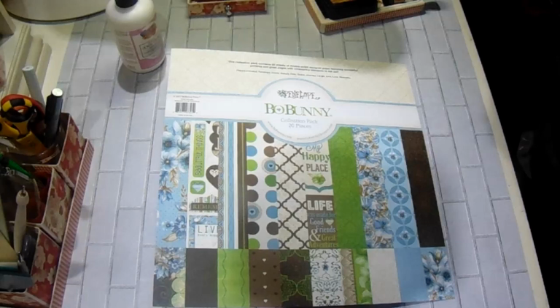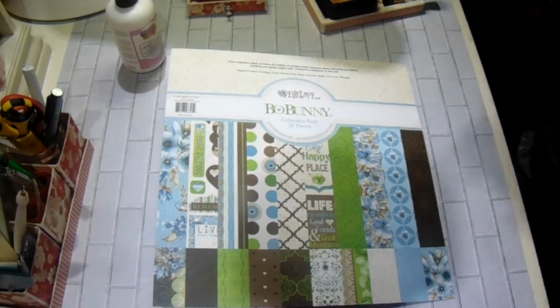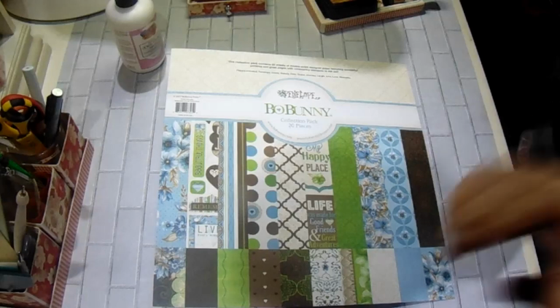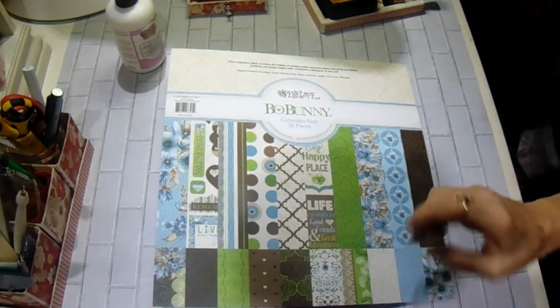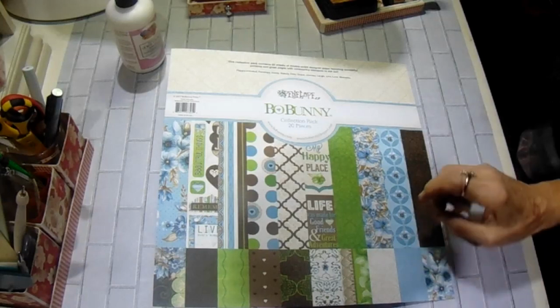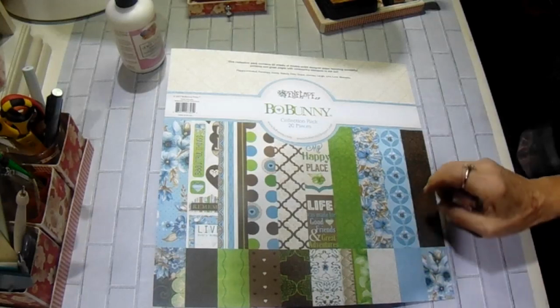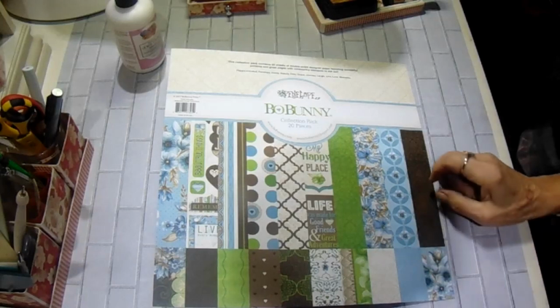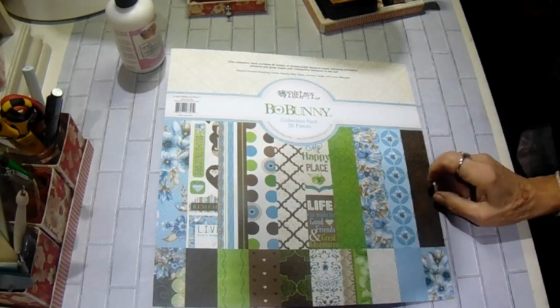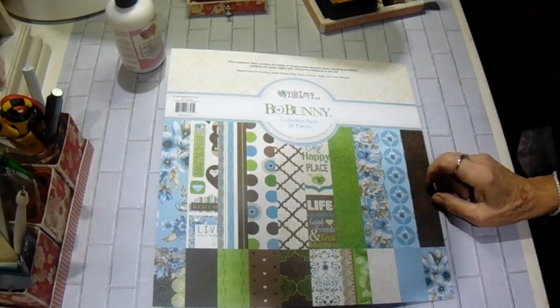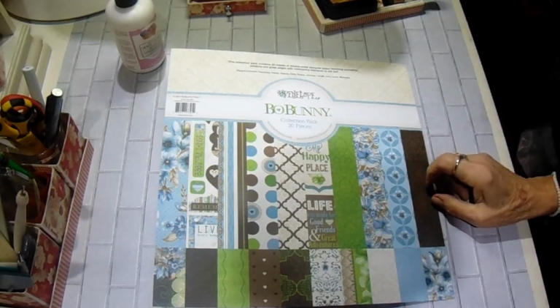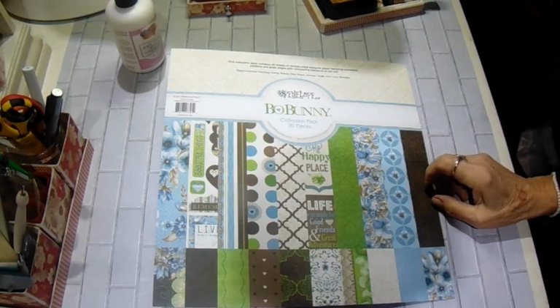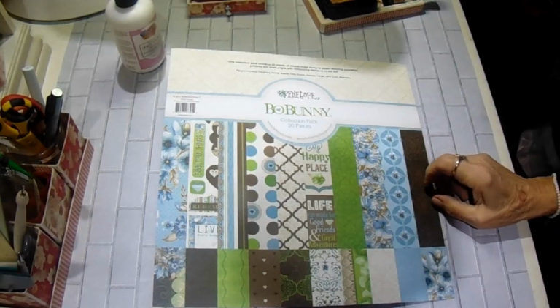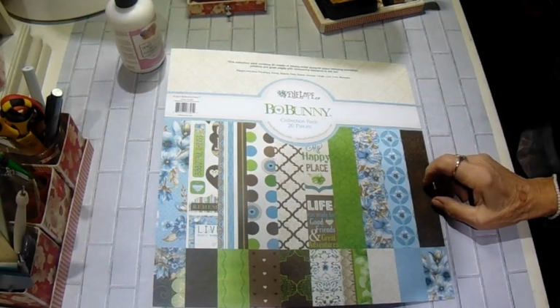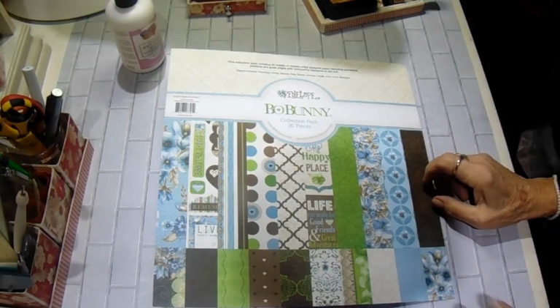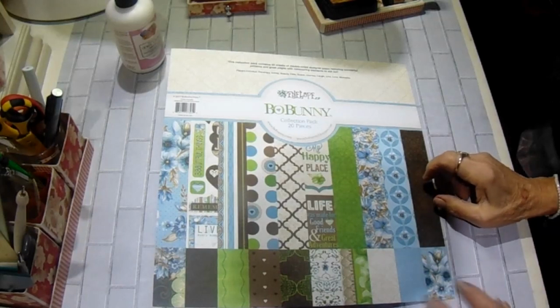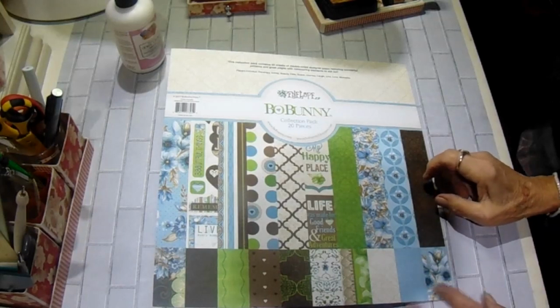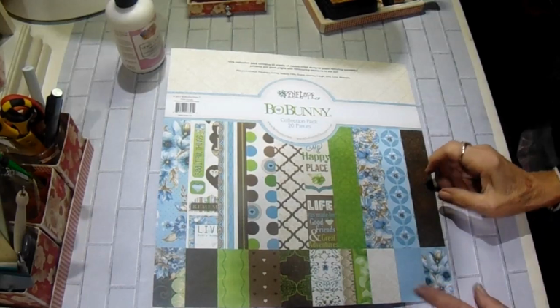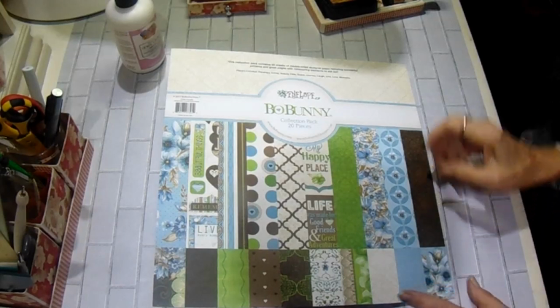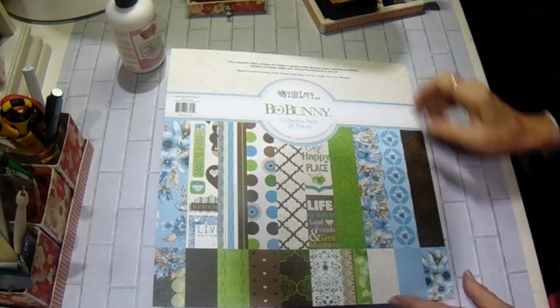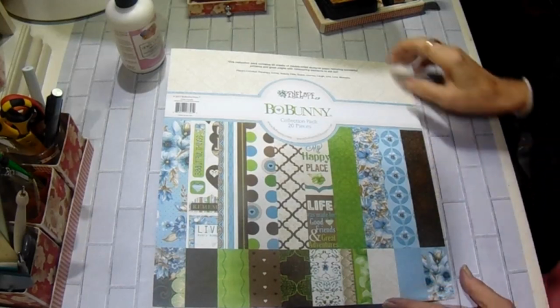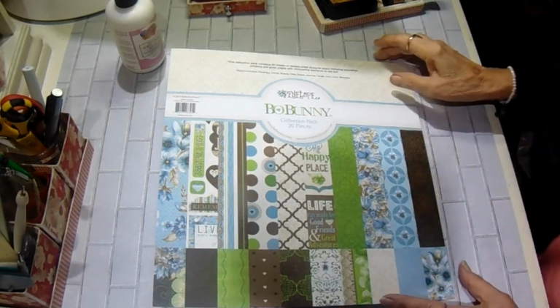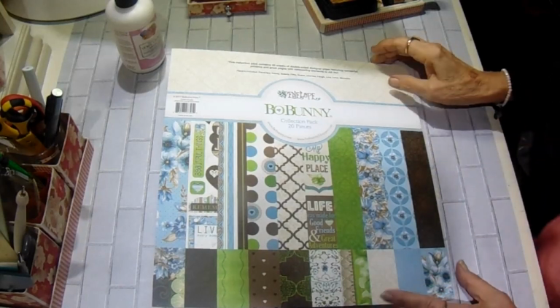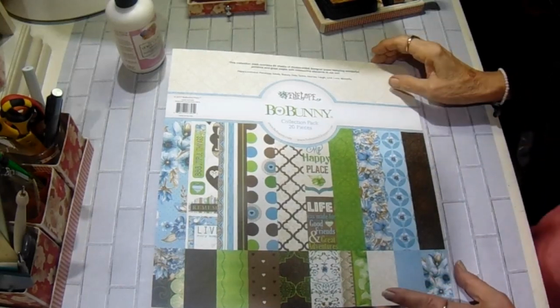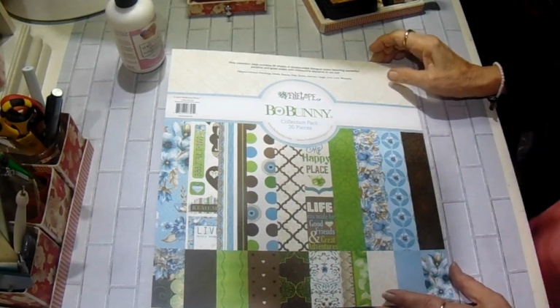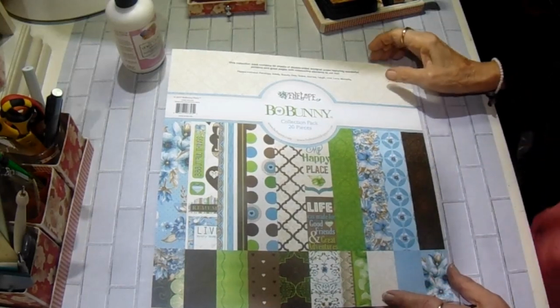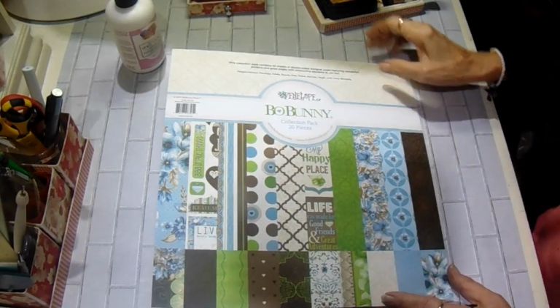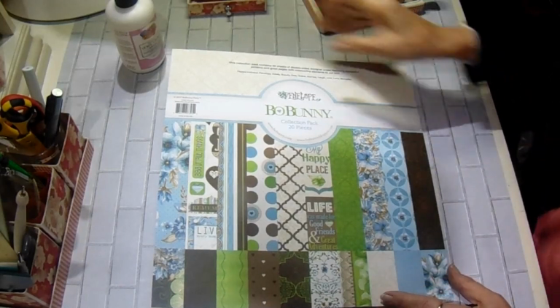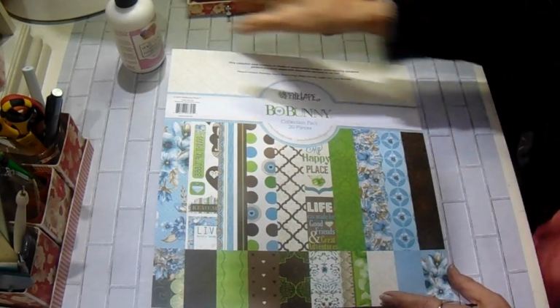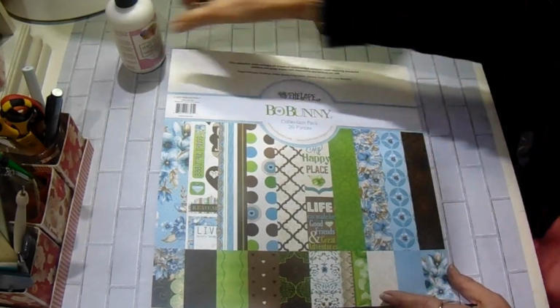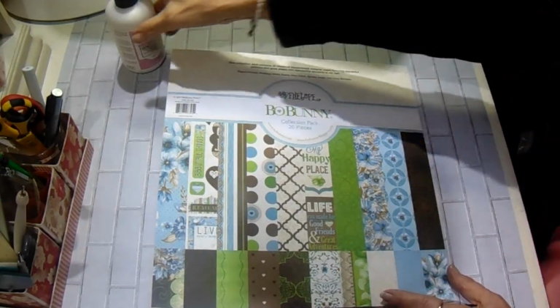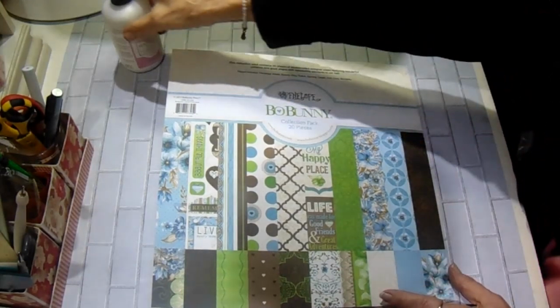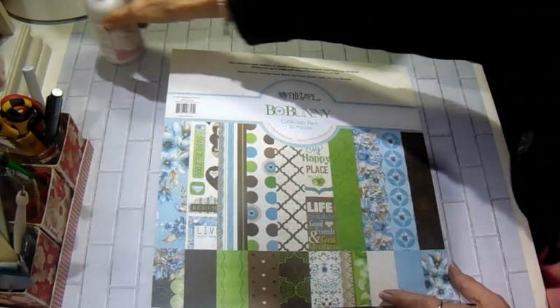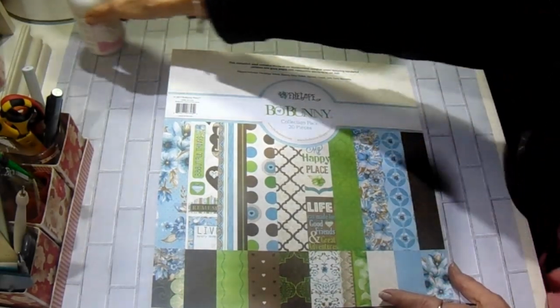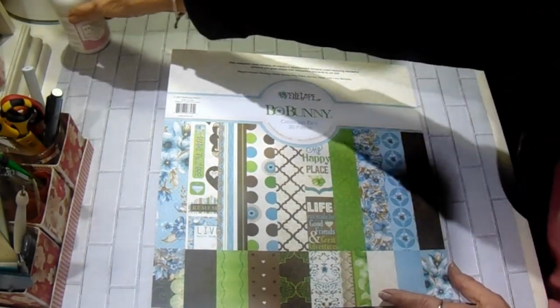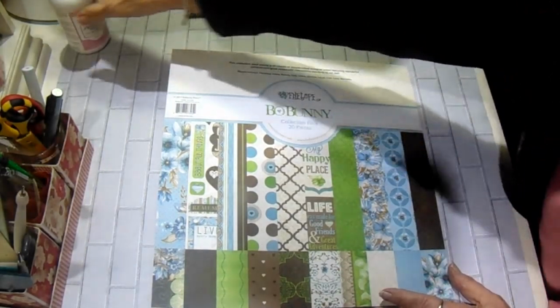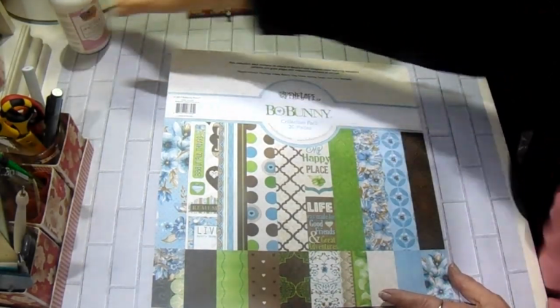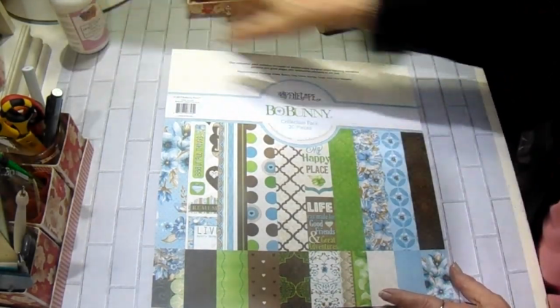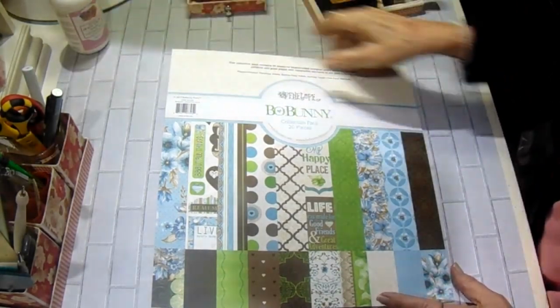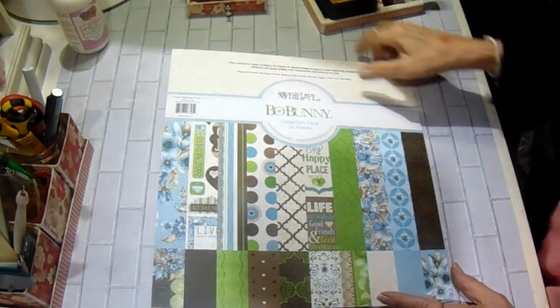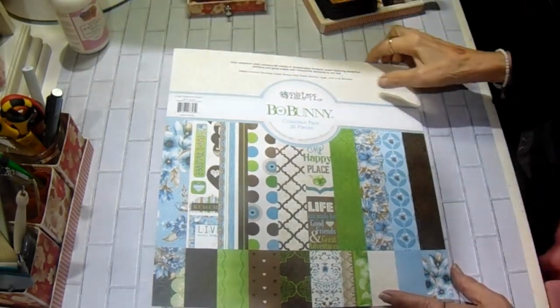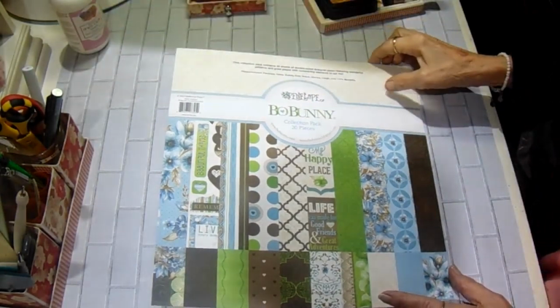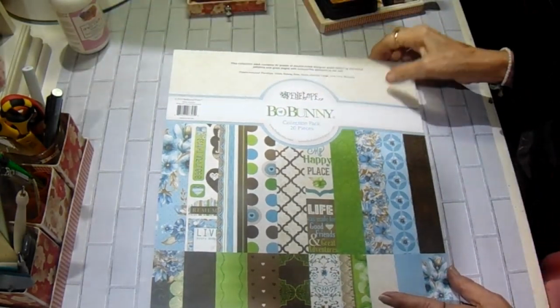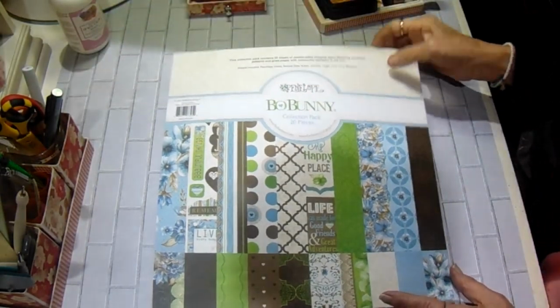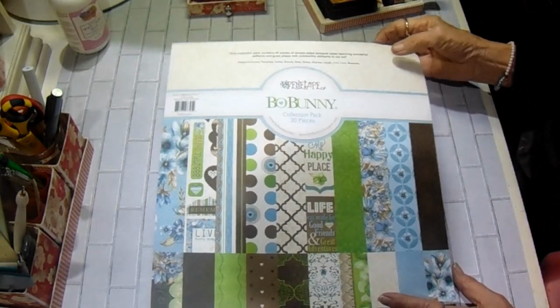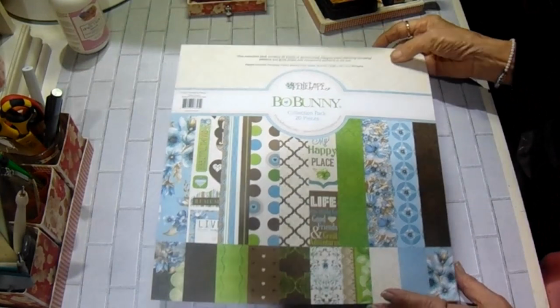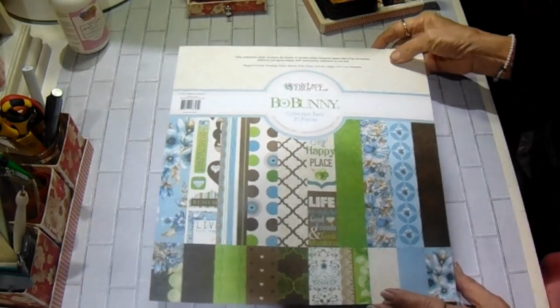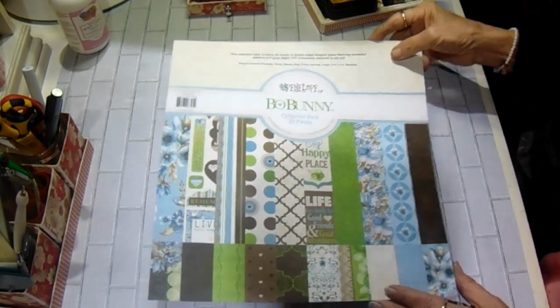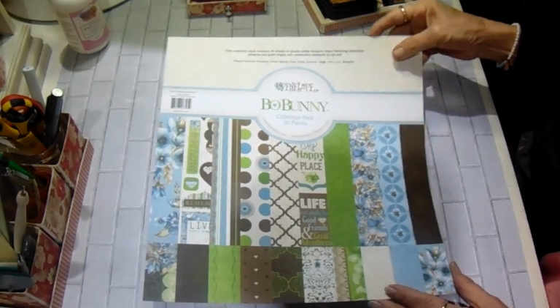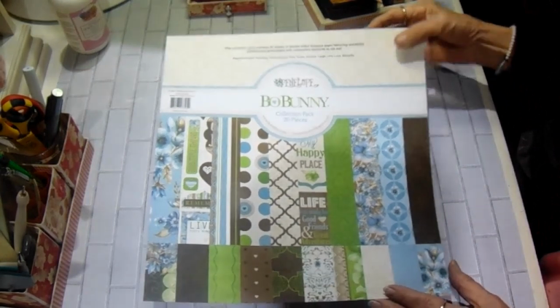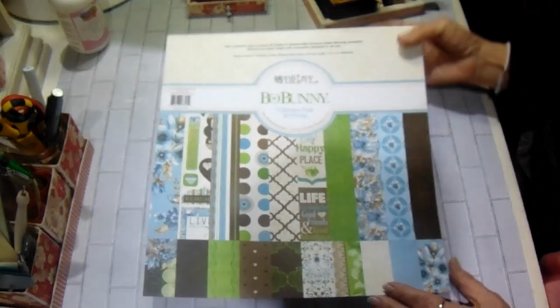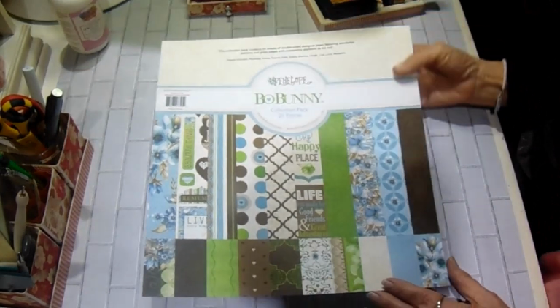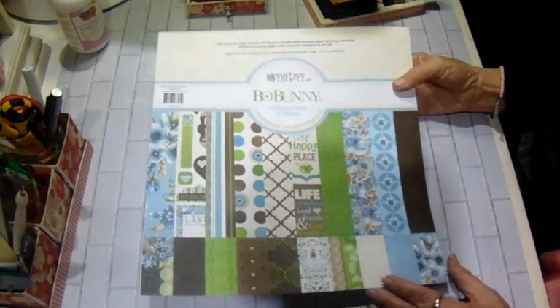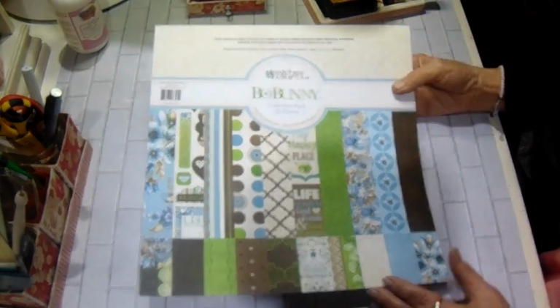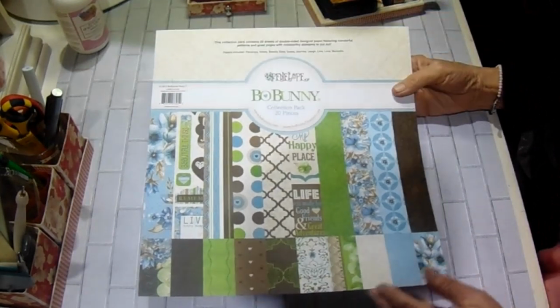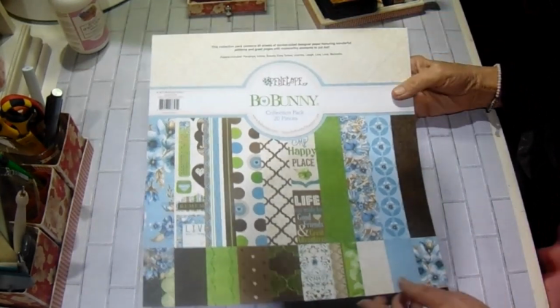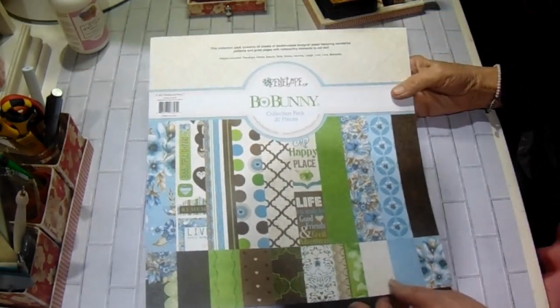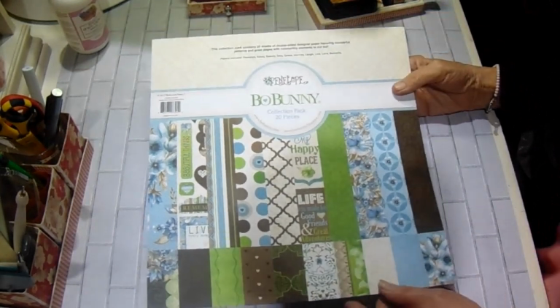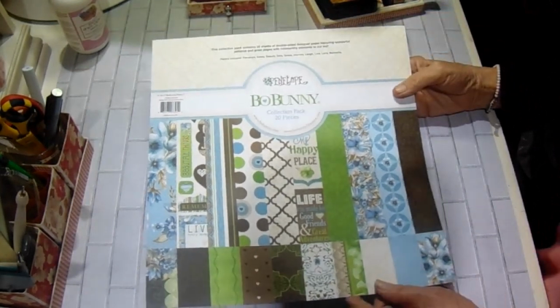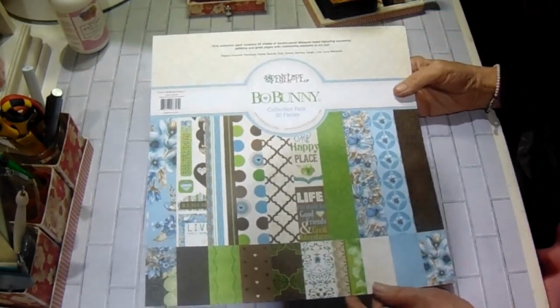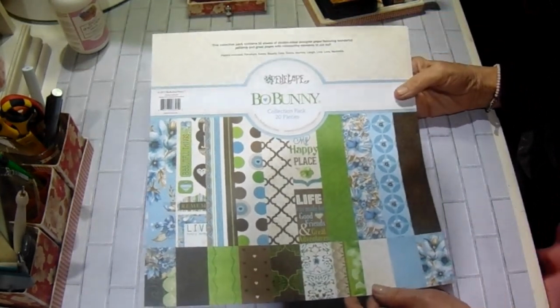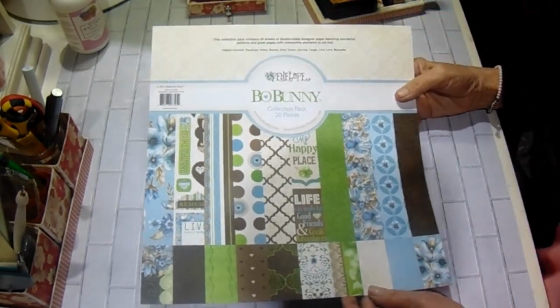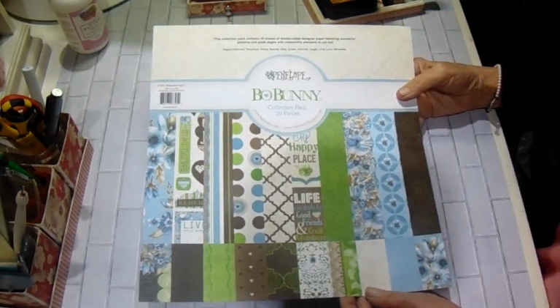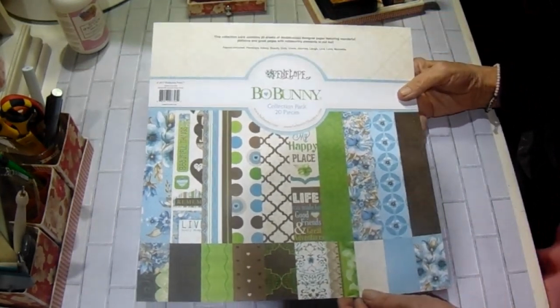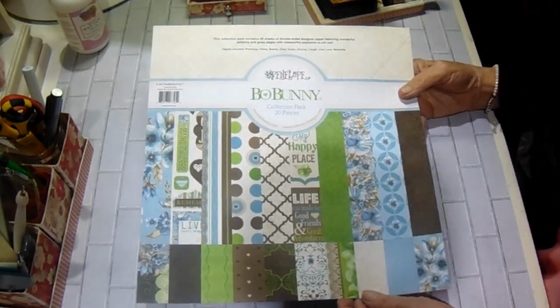Hey everyone, it's Bobbie. I have a new little mini album to share with you today. I just finished this one. It is very cute.